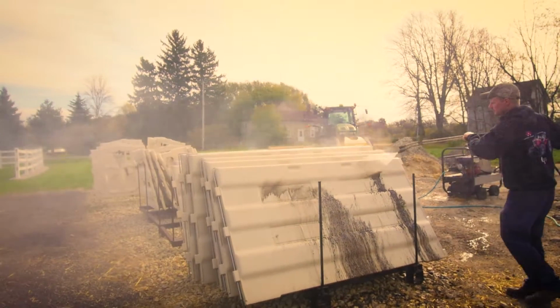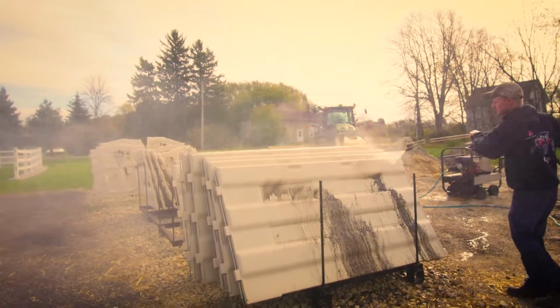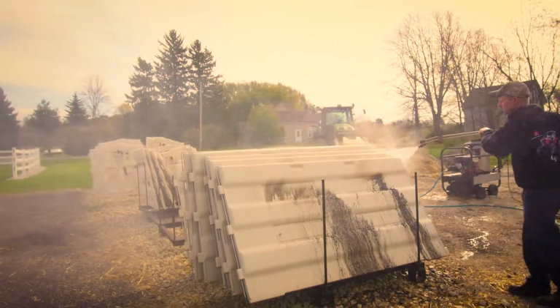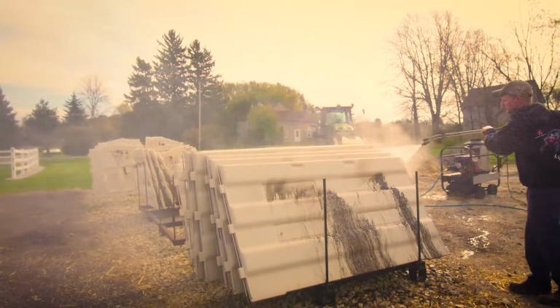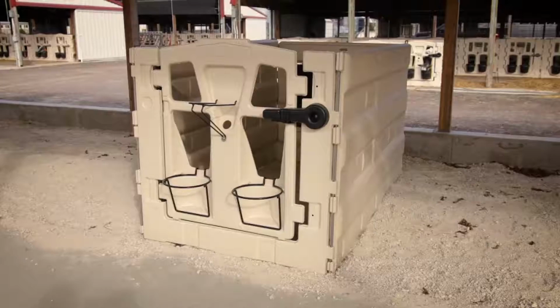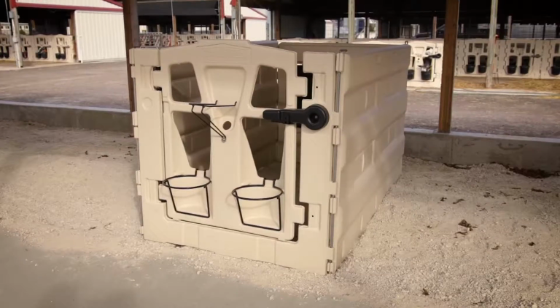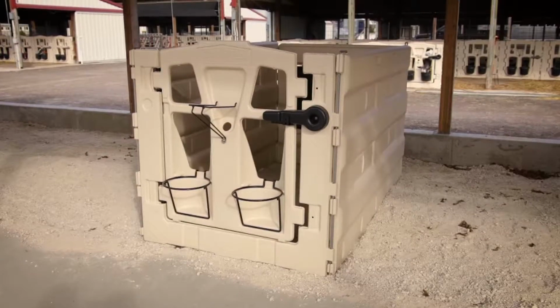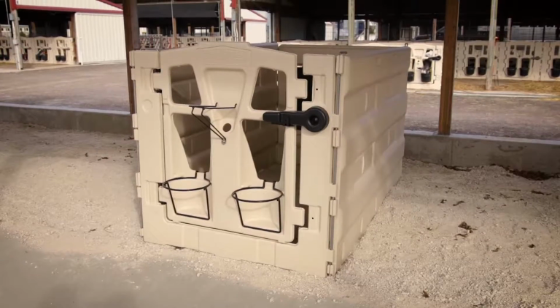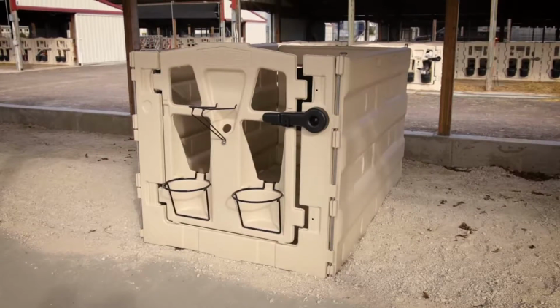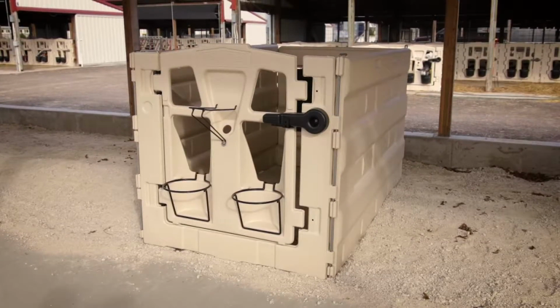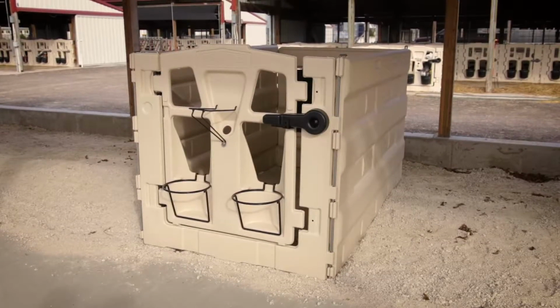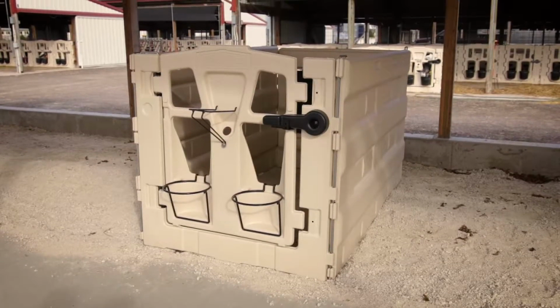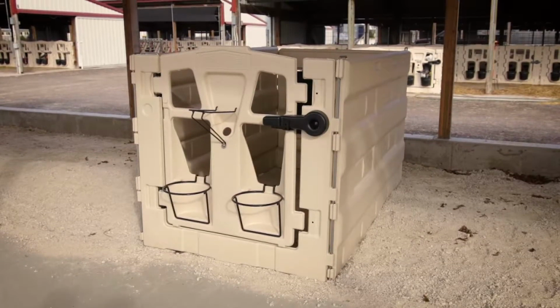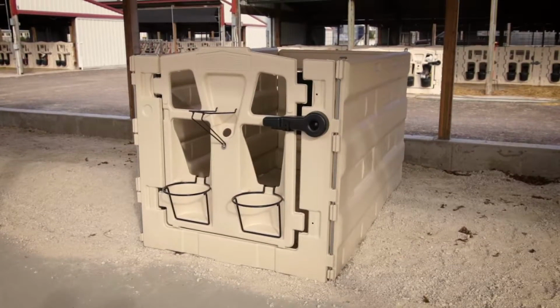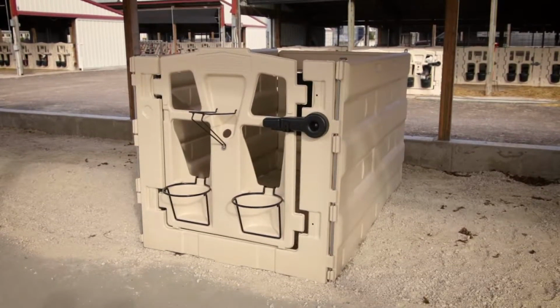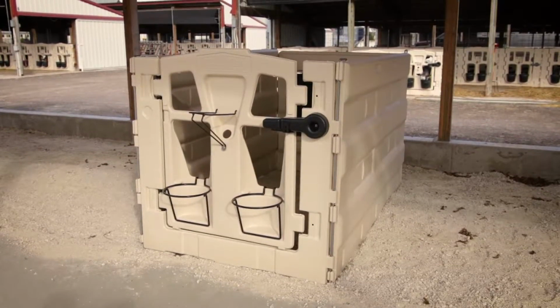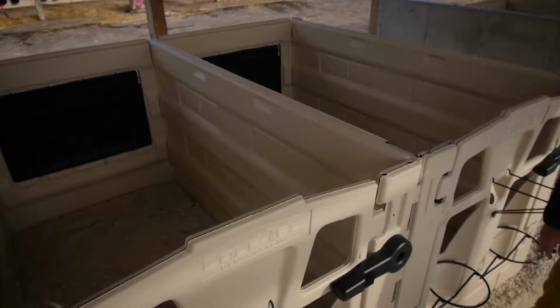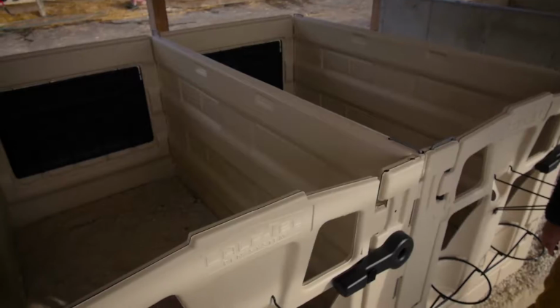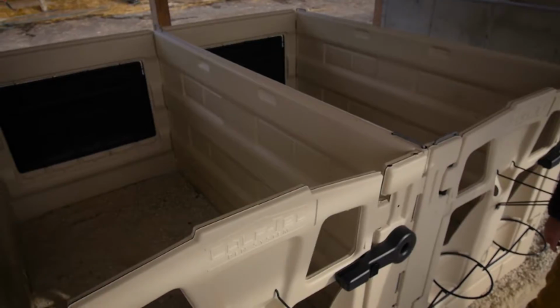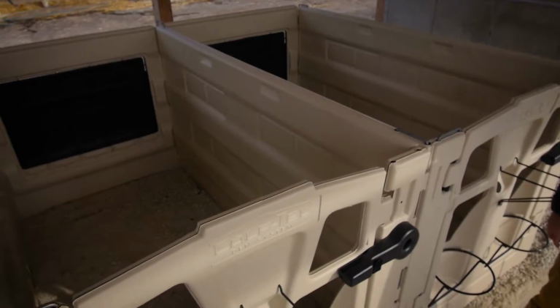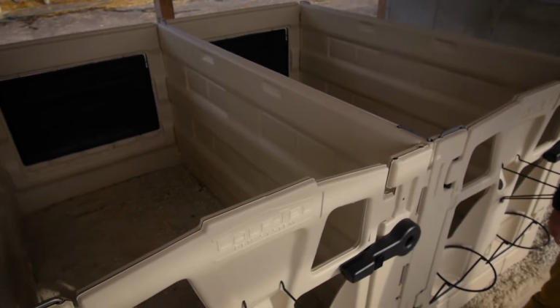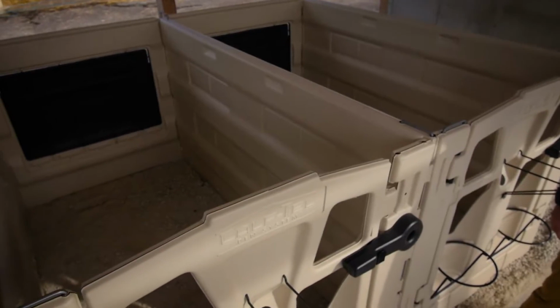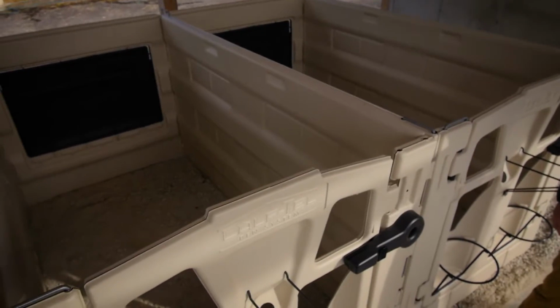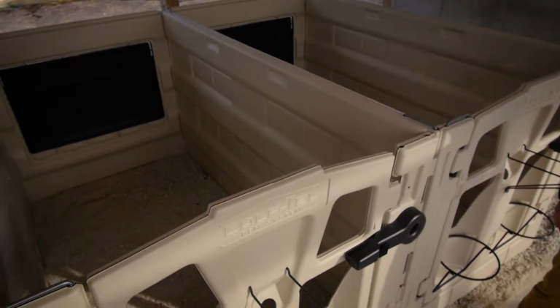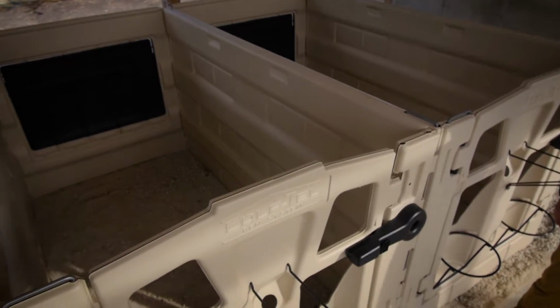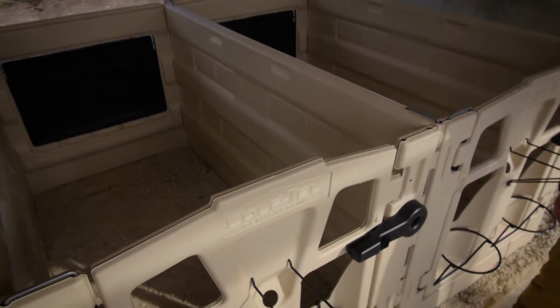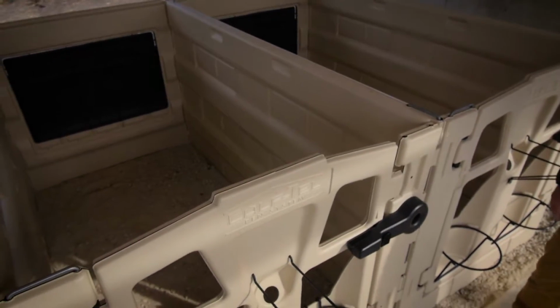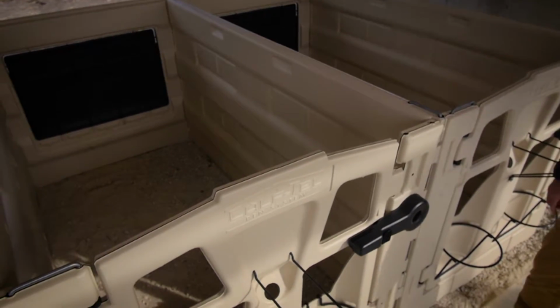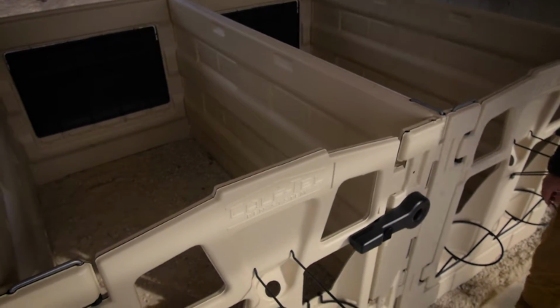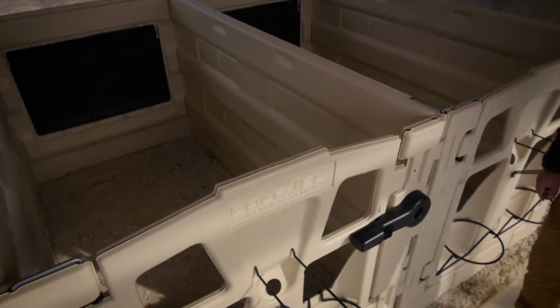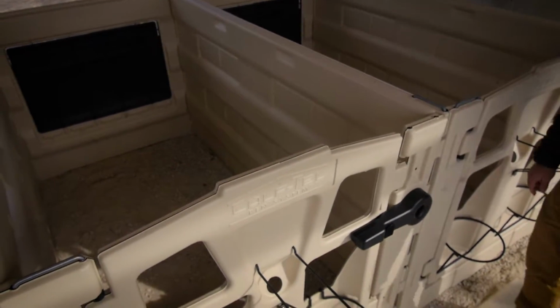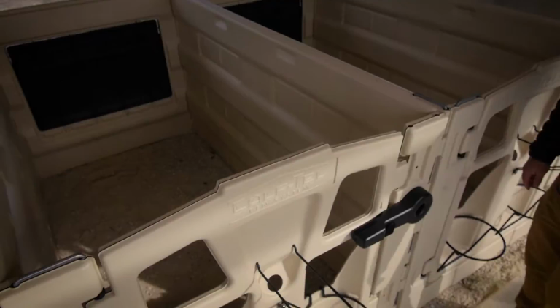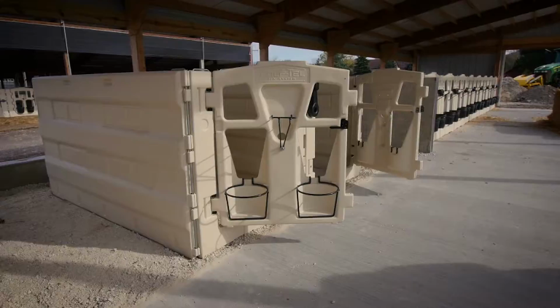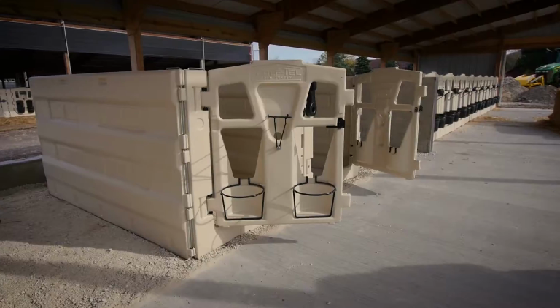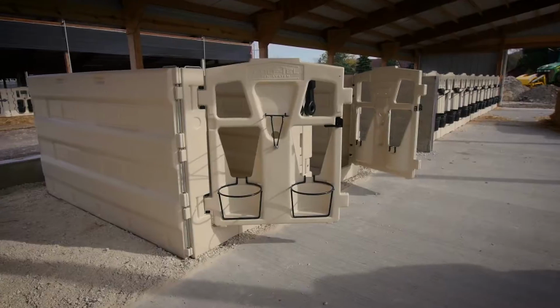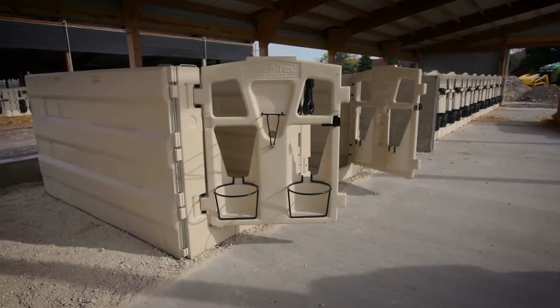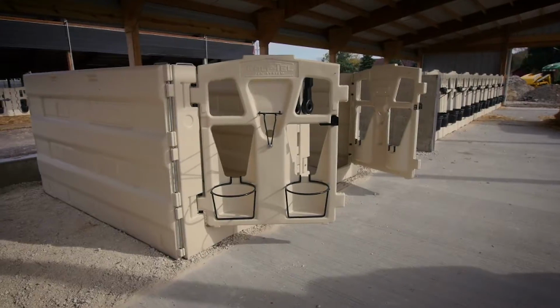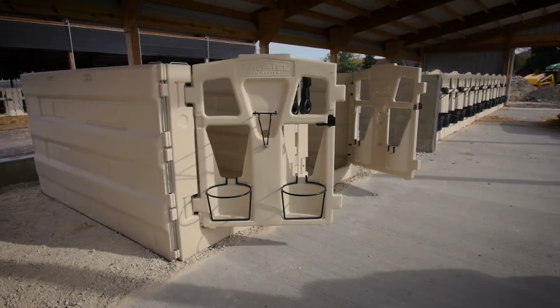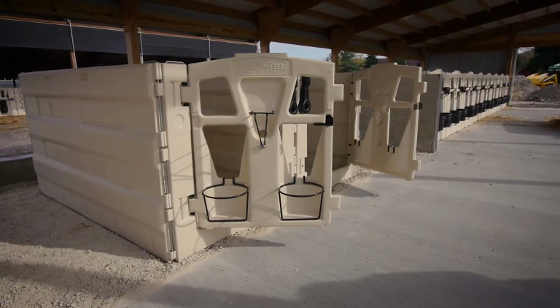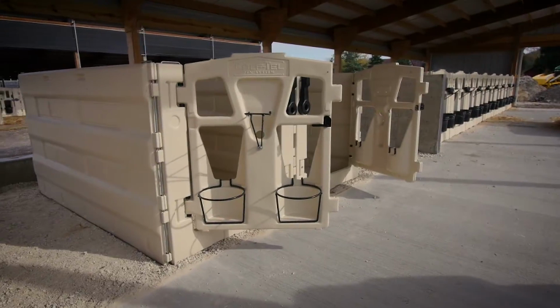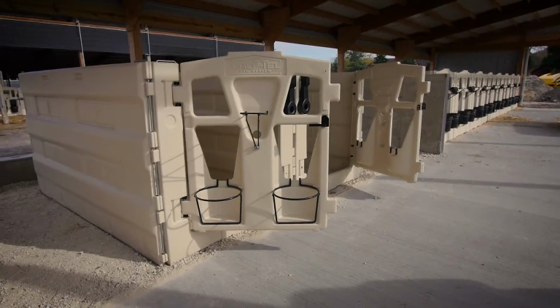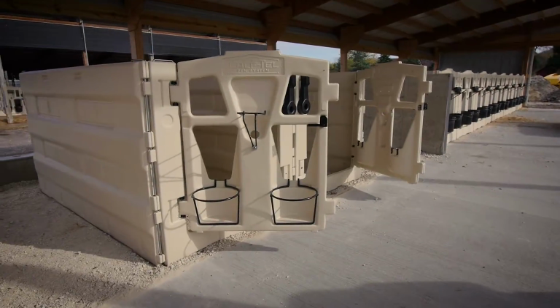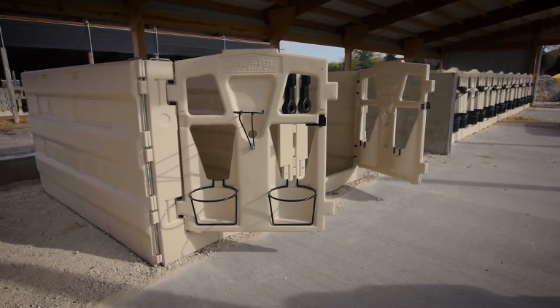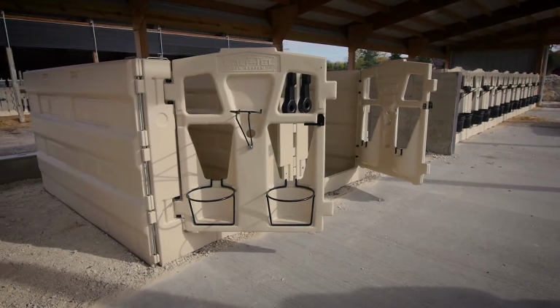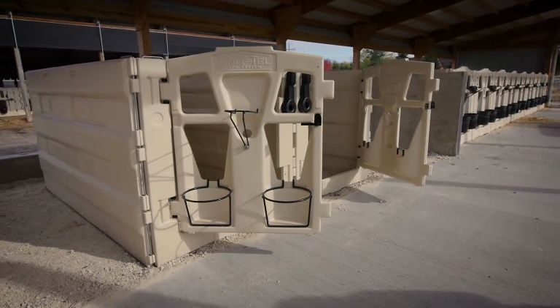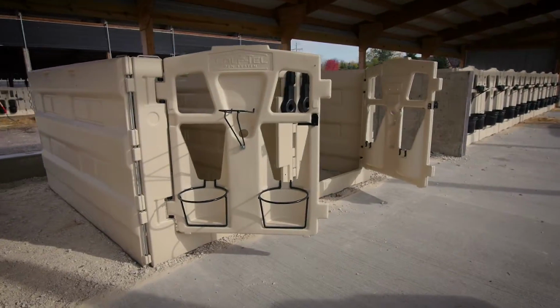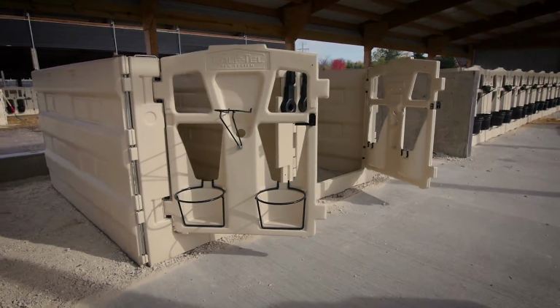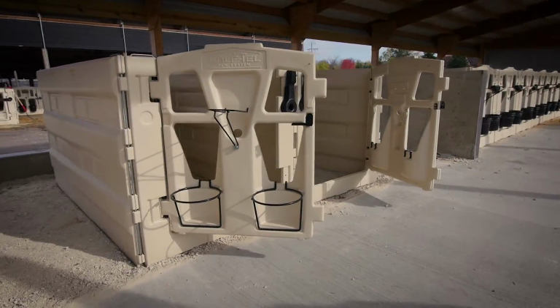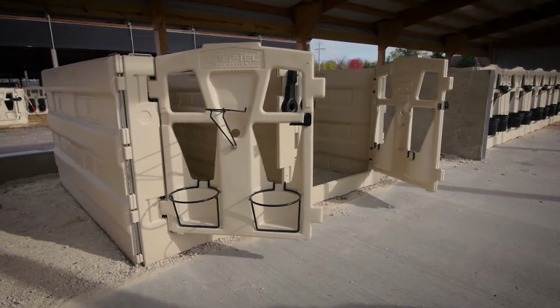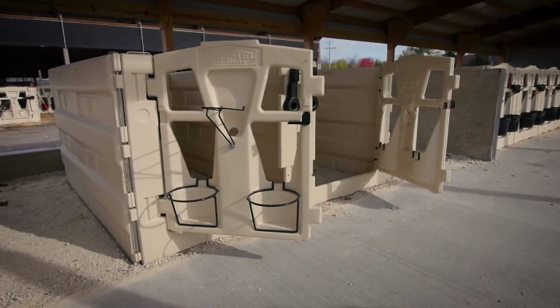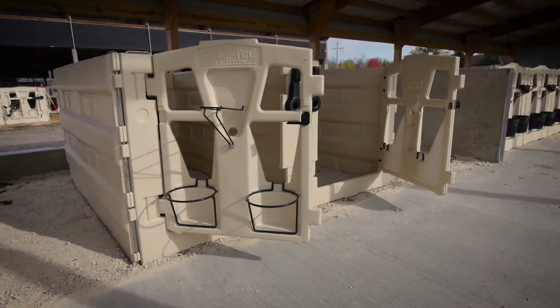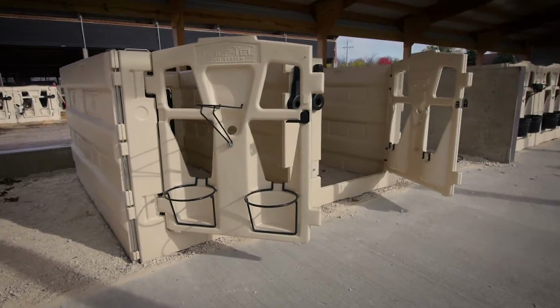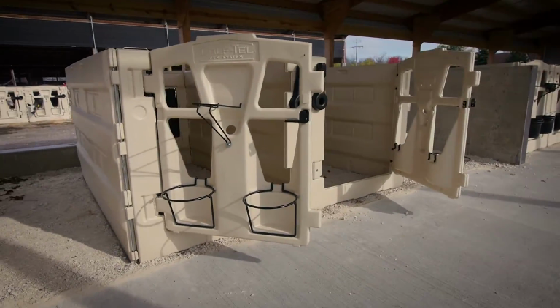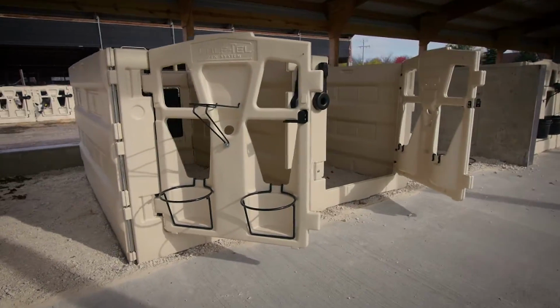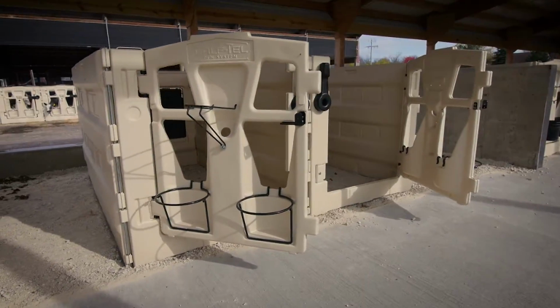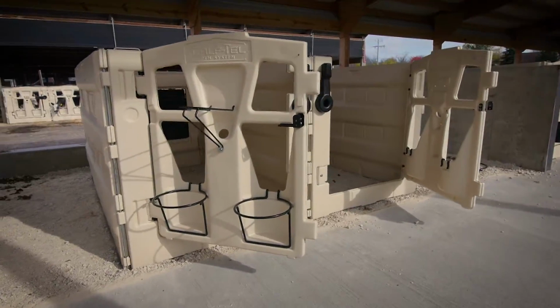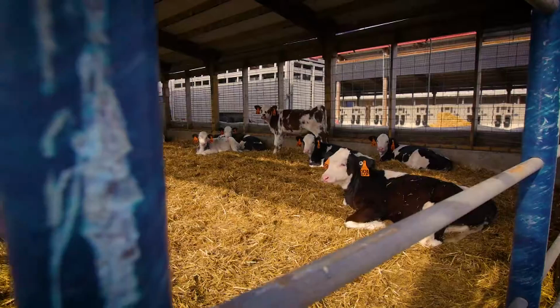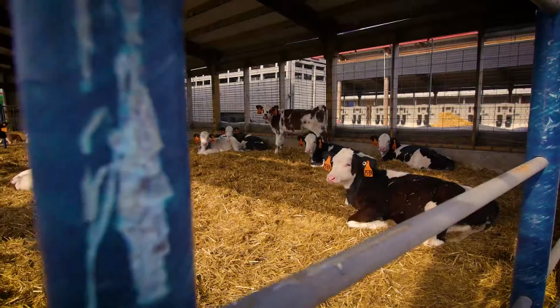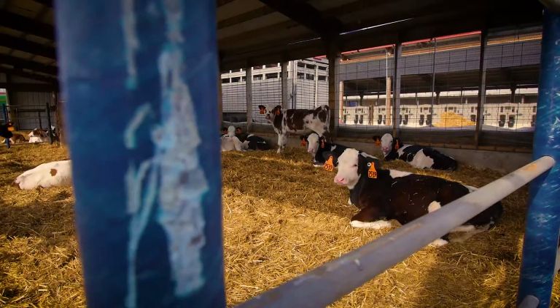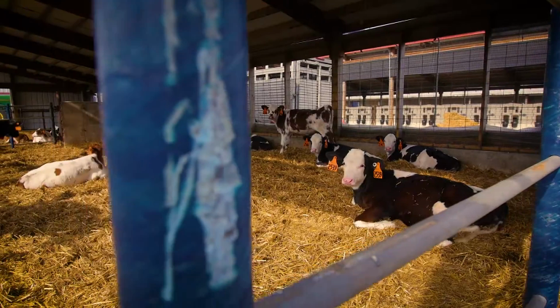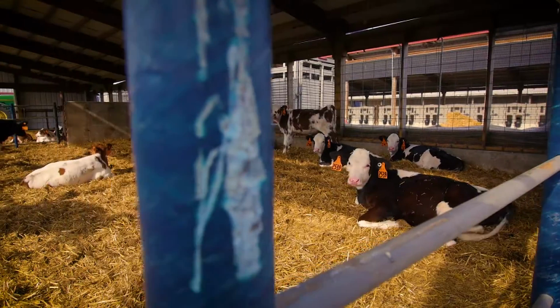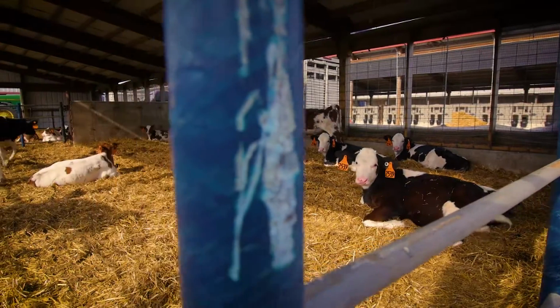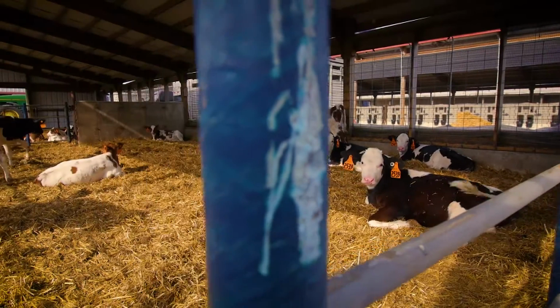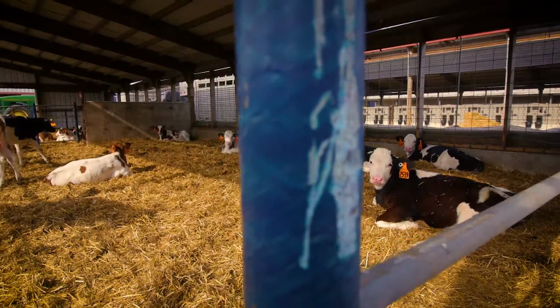The Caftel Pen System — easy to set up, long-lasting, indoor modular convenience for your growing herd.